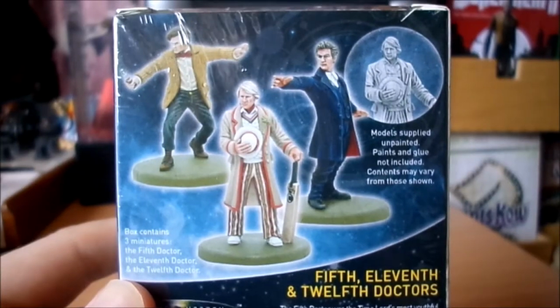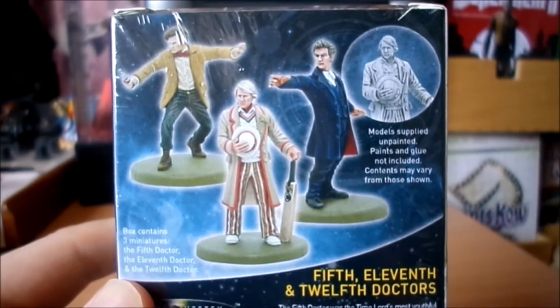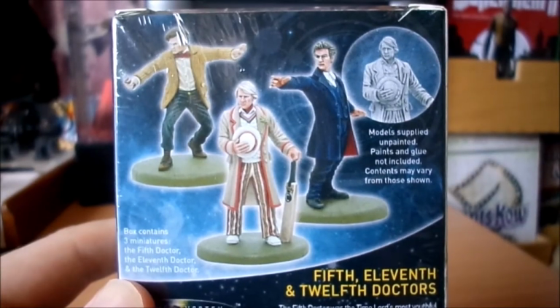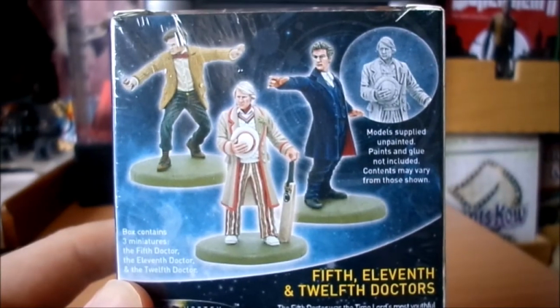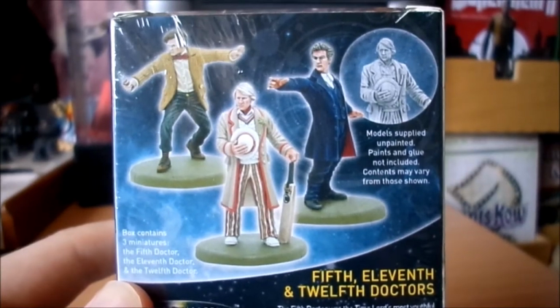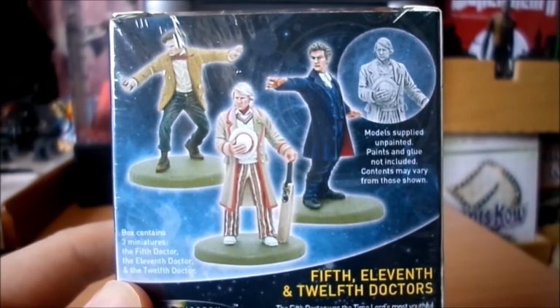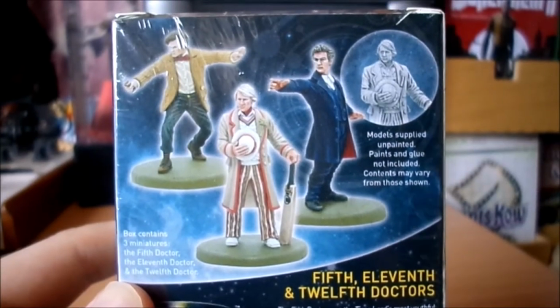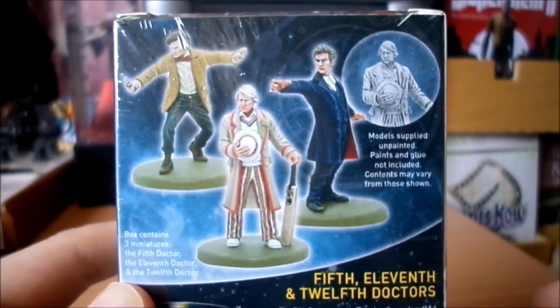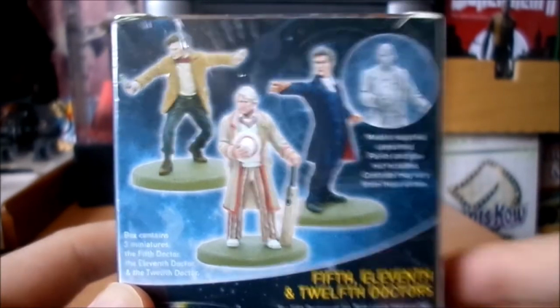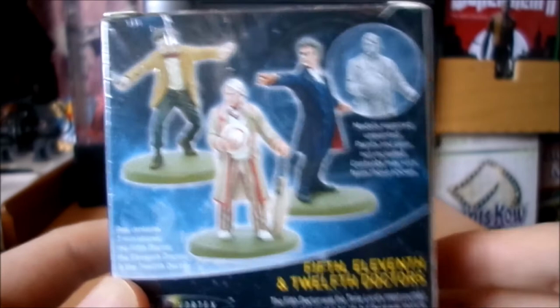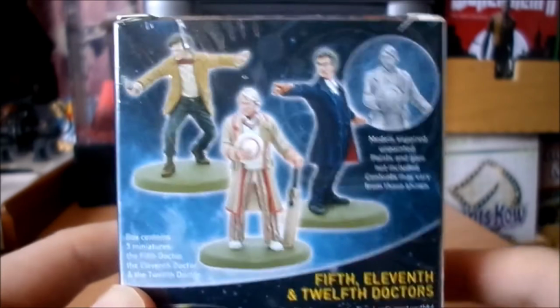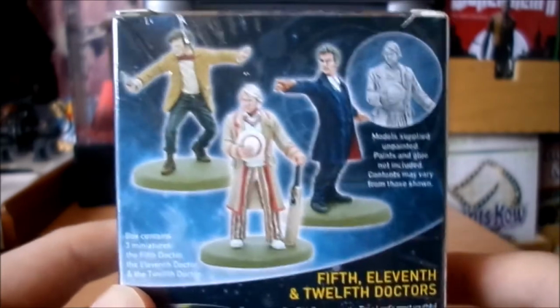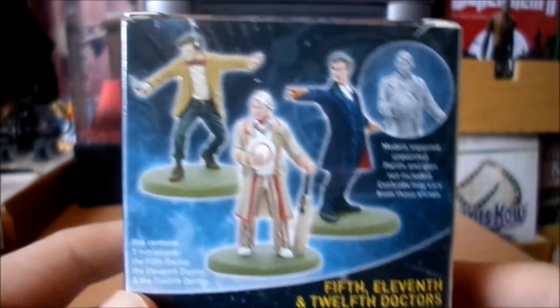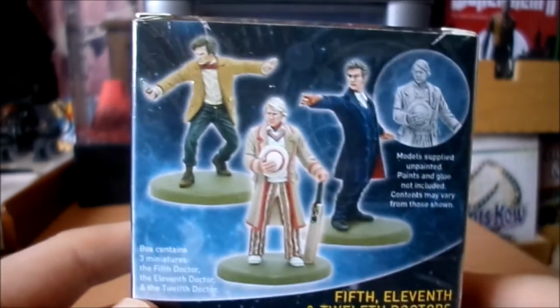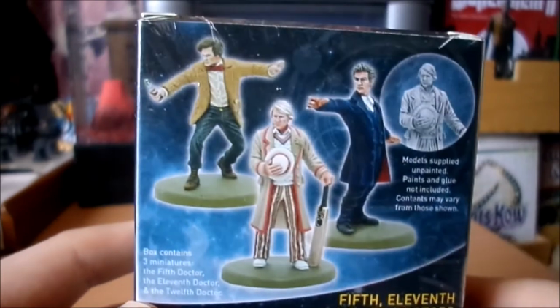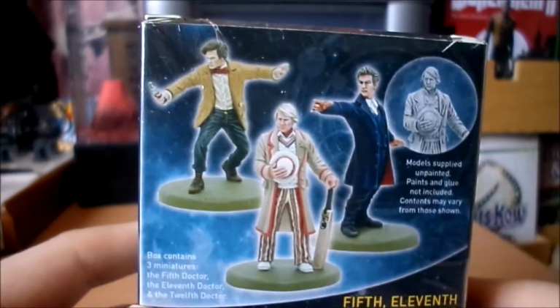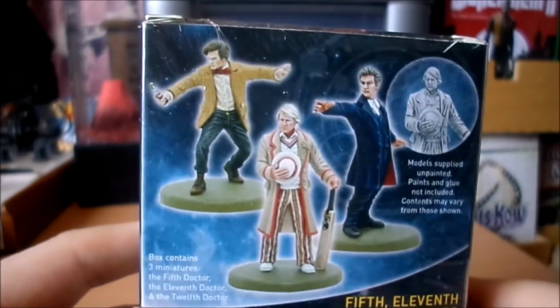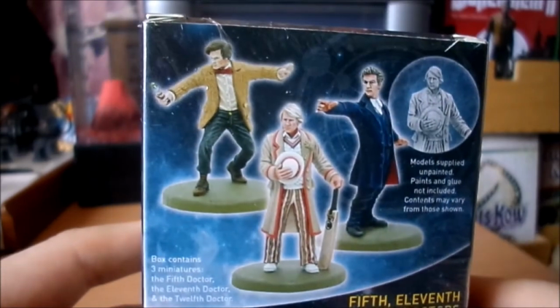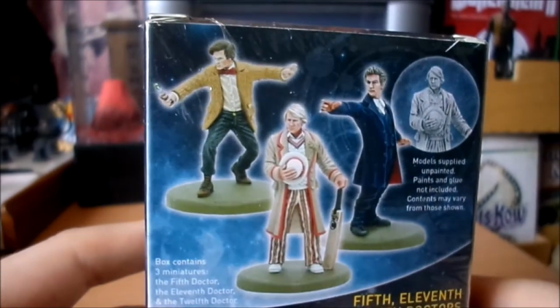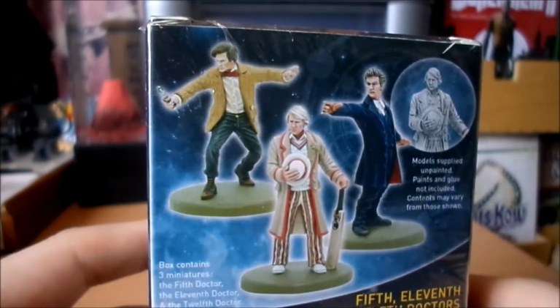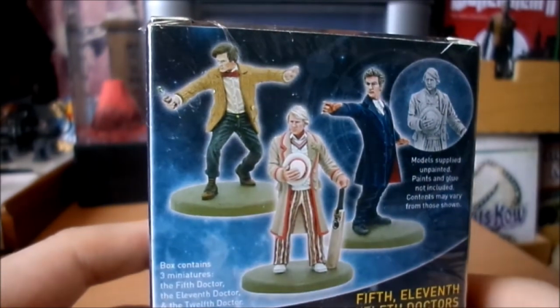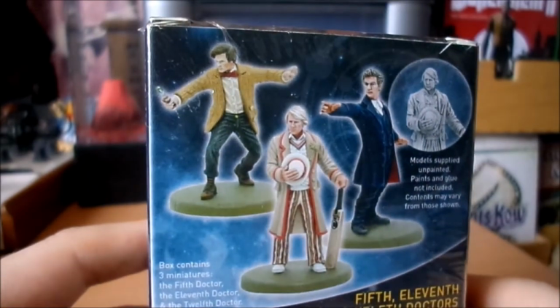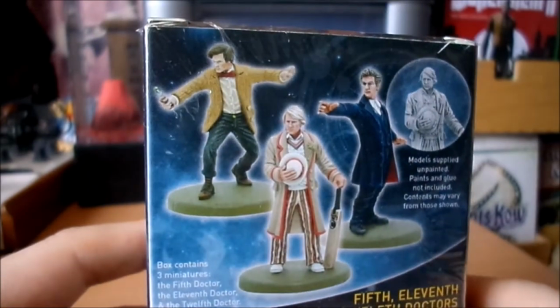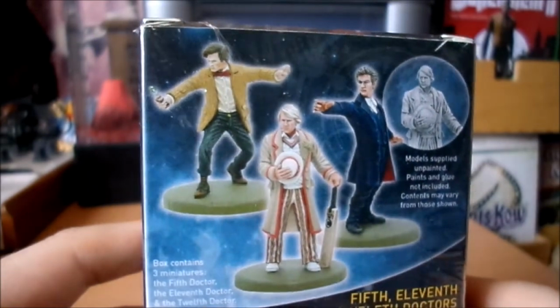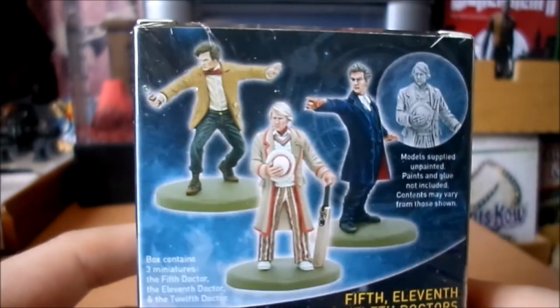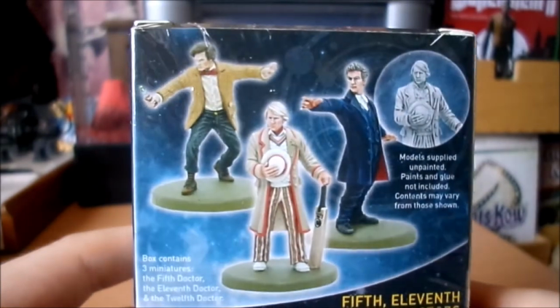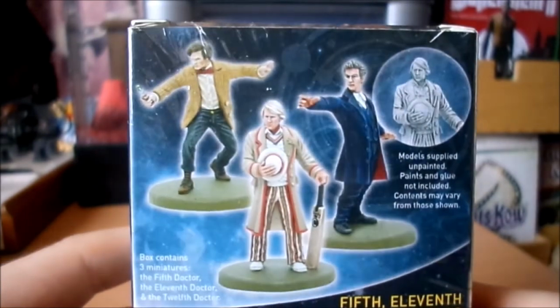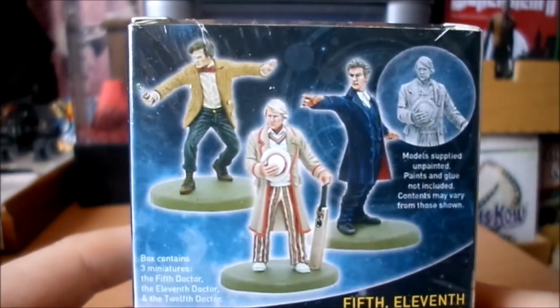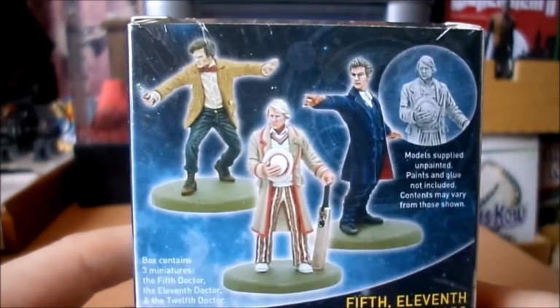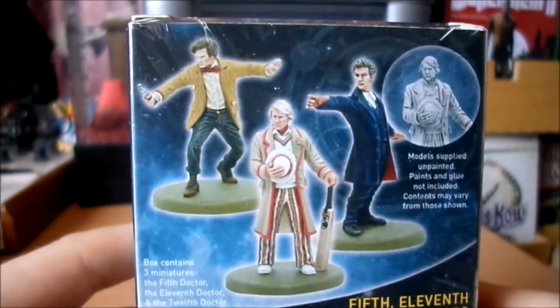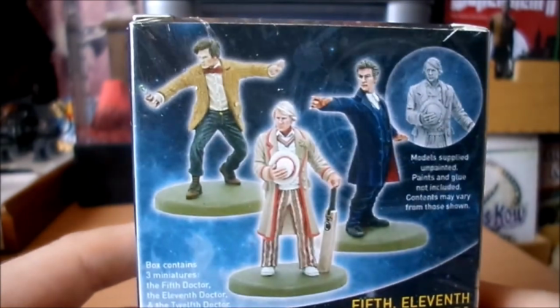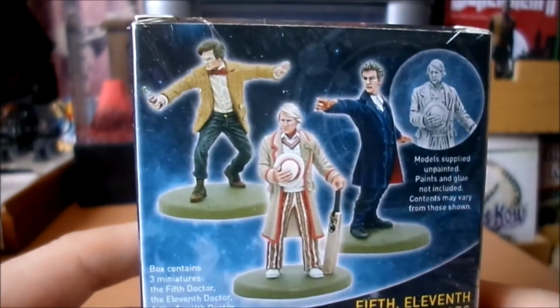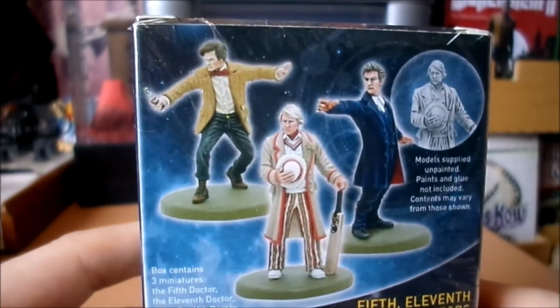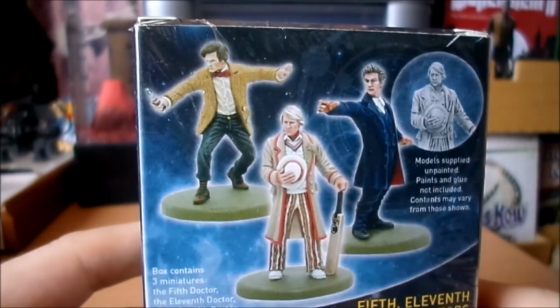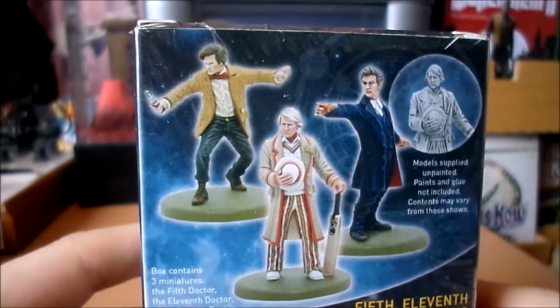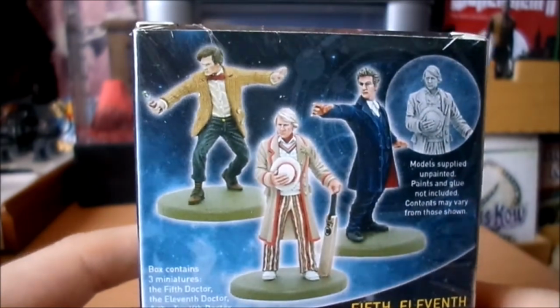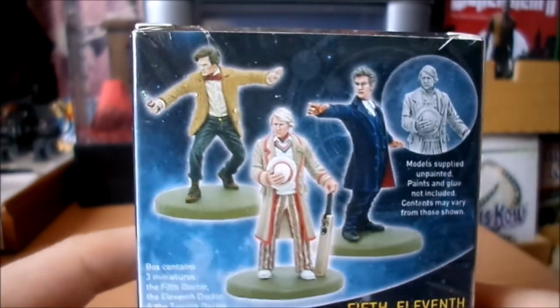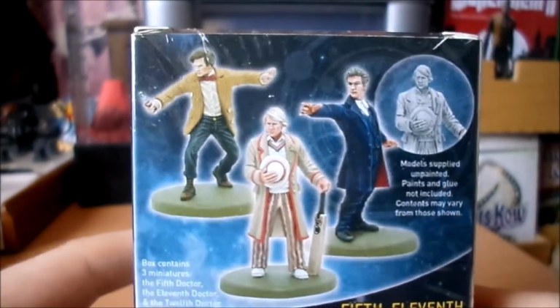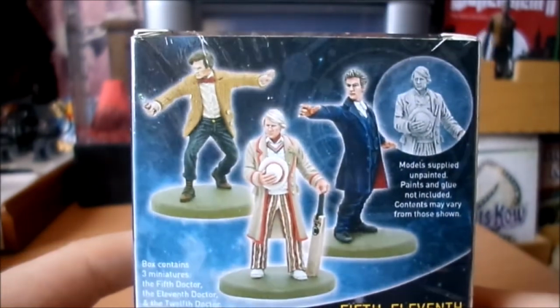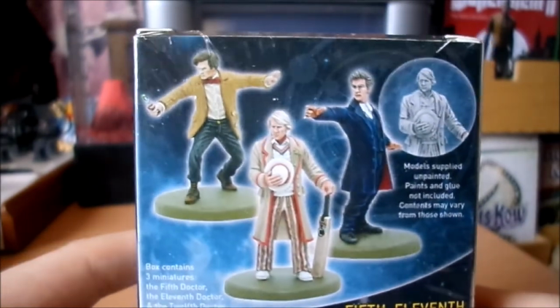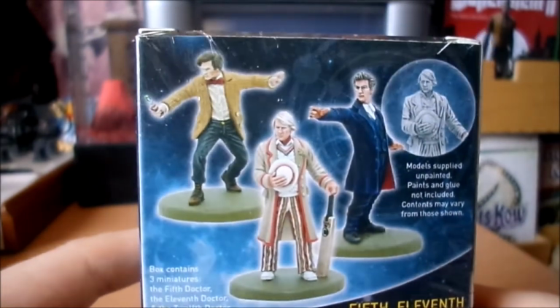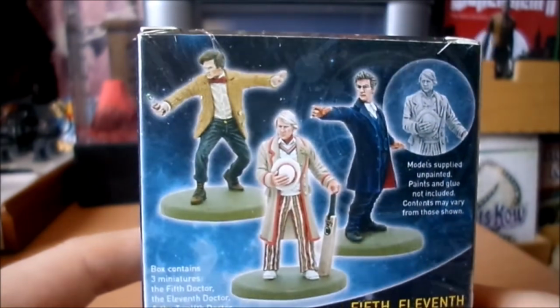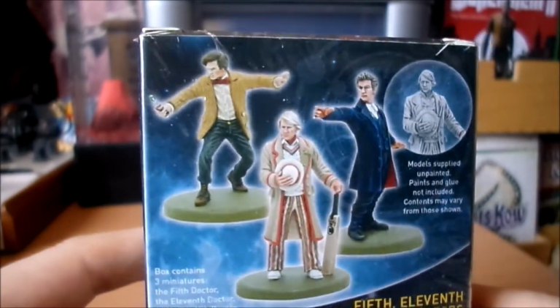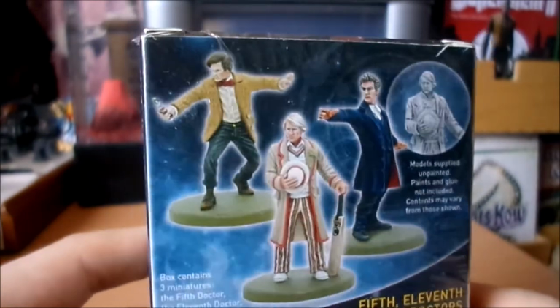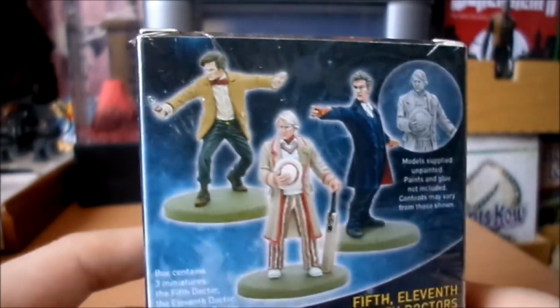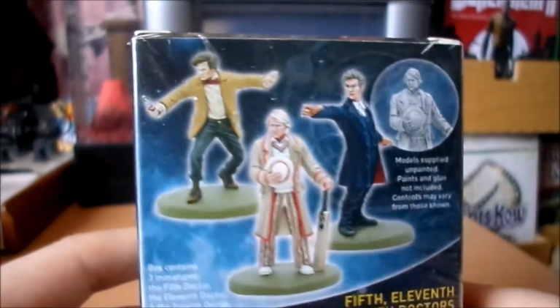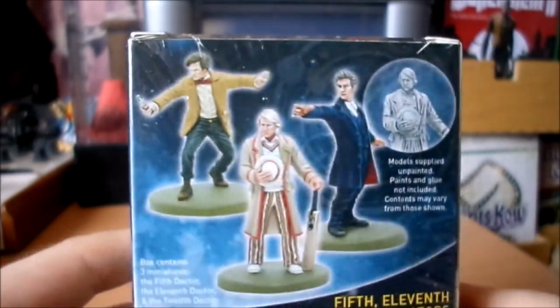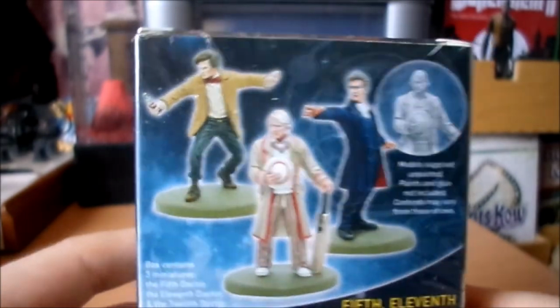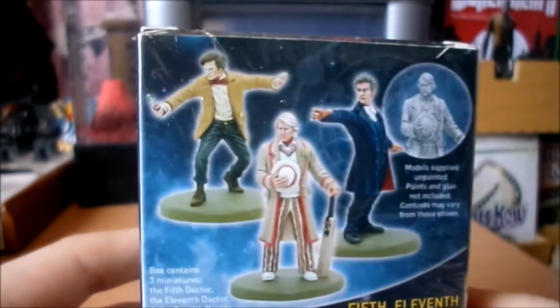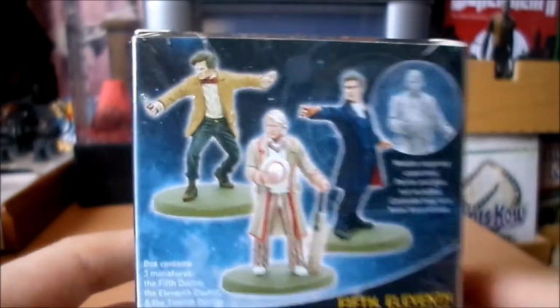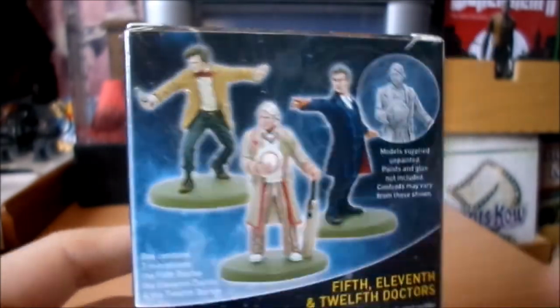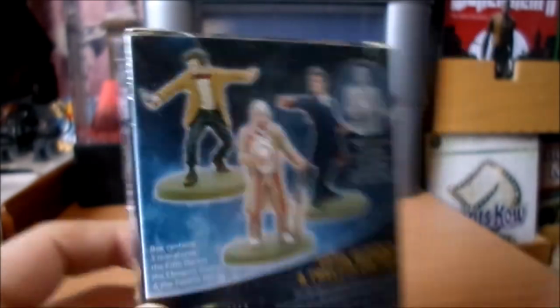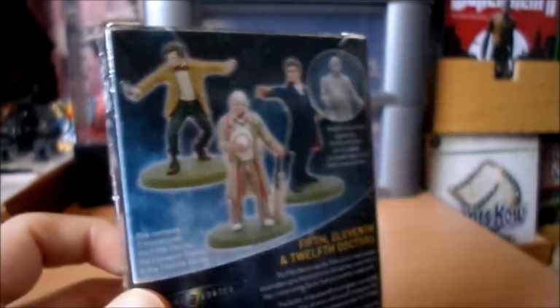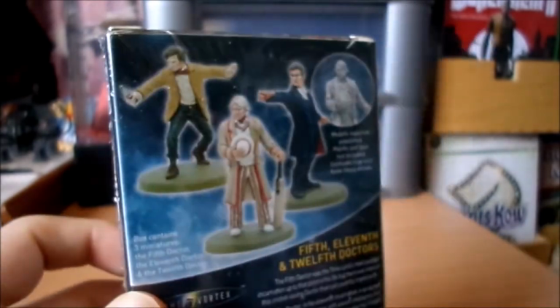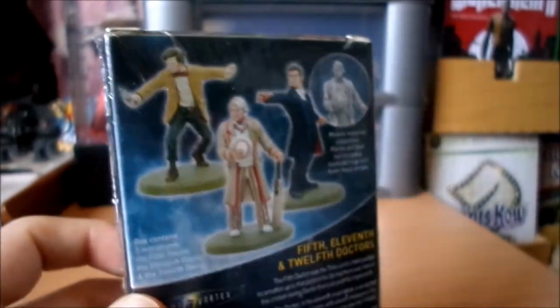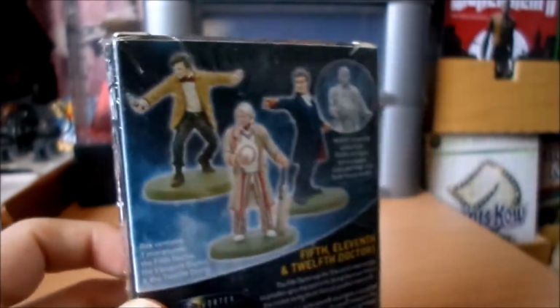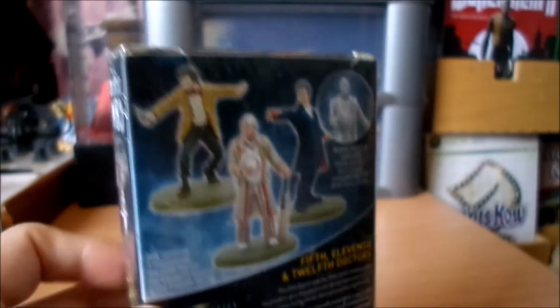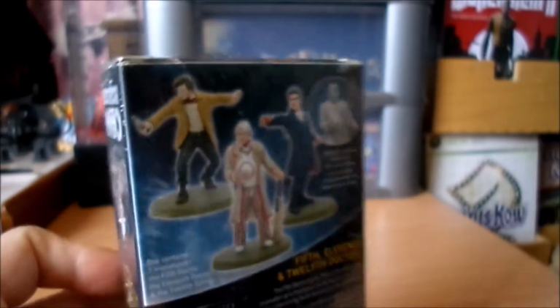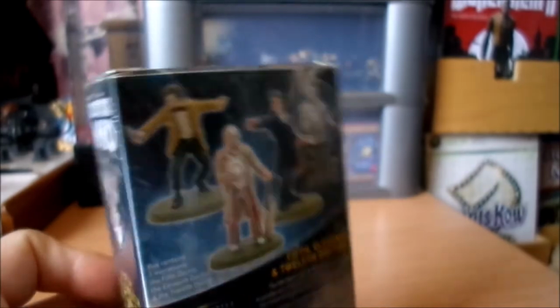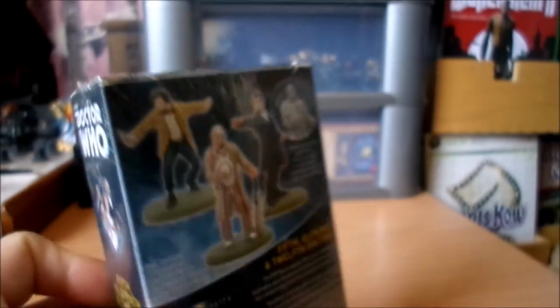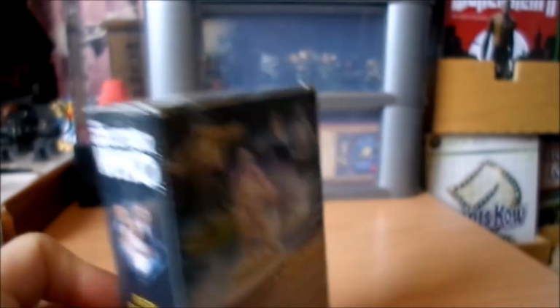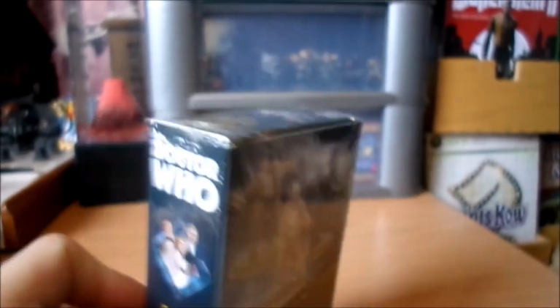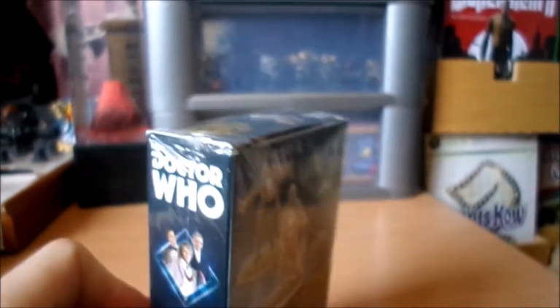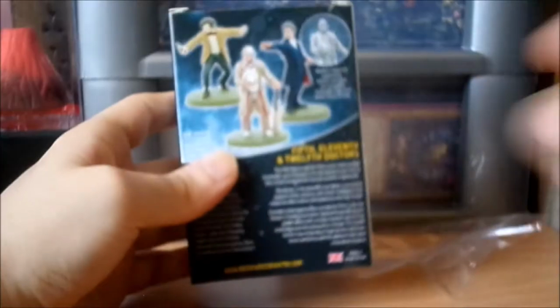You can see the miniatures painted on the back there and they look pretty cool. So let's get into this.